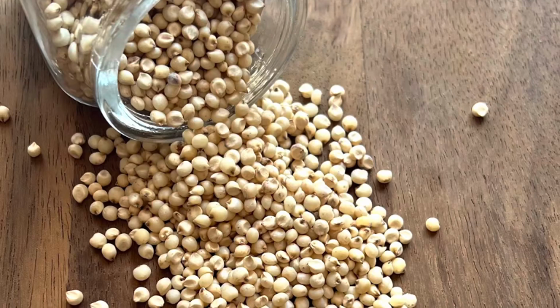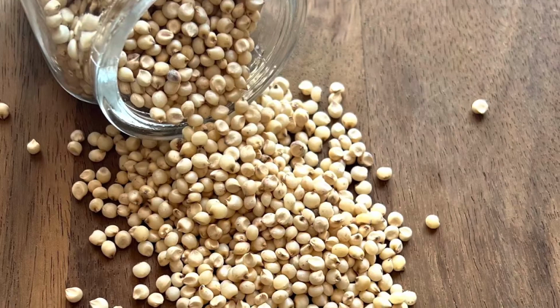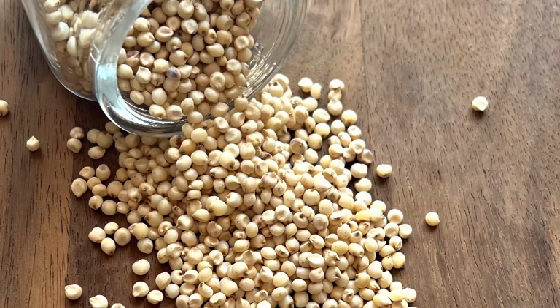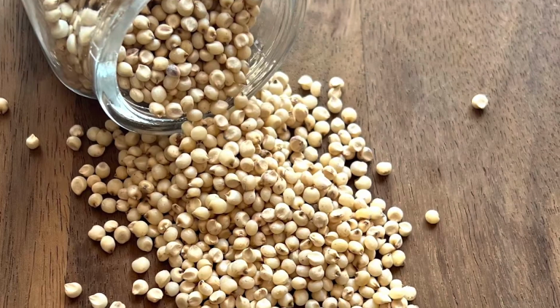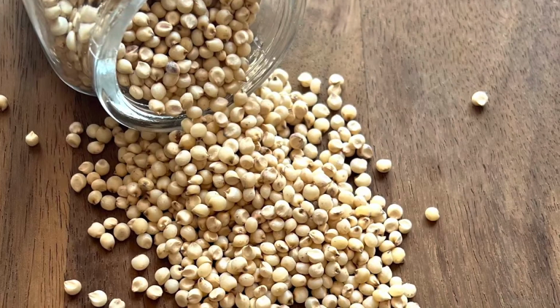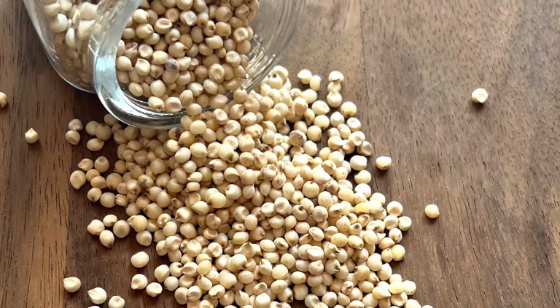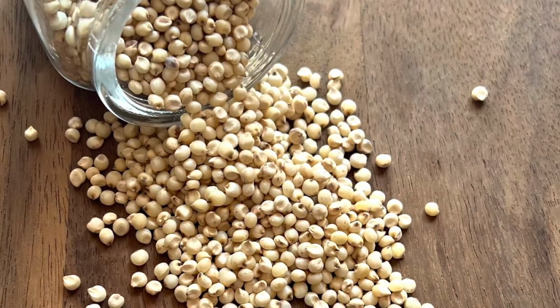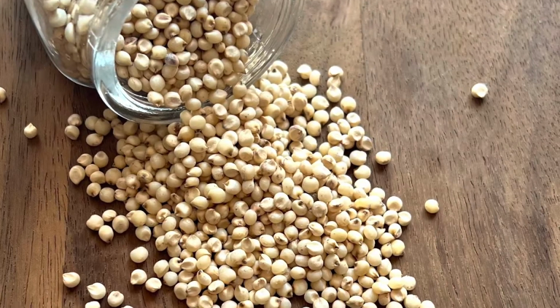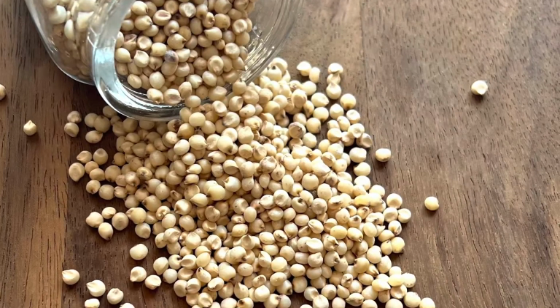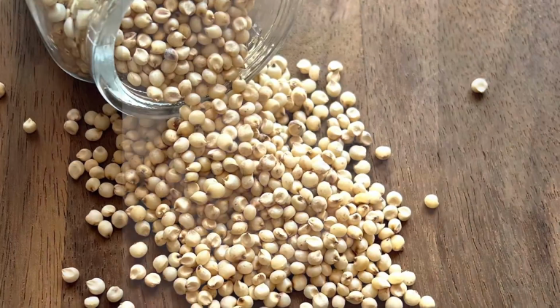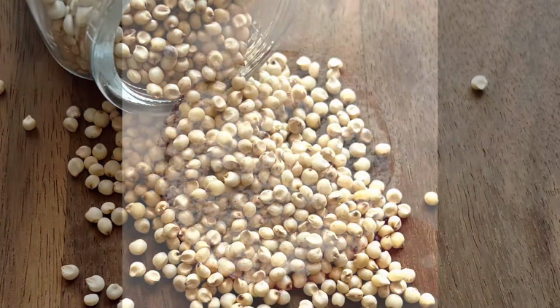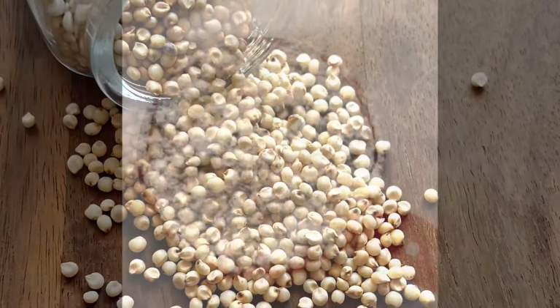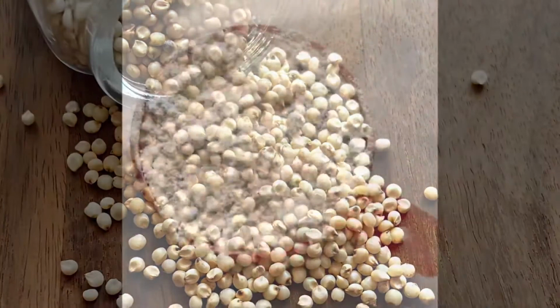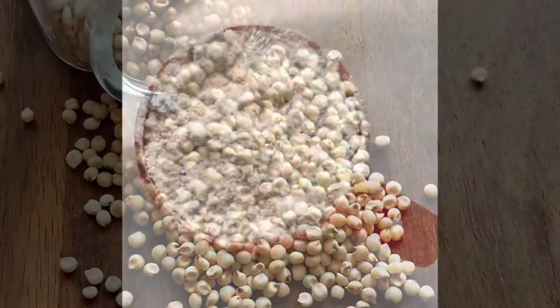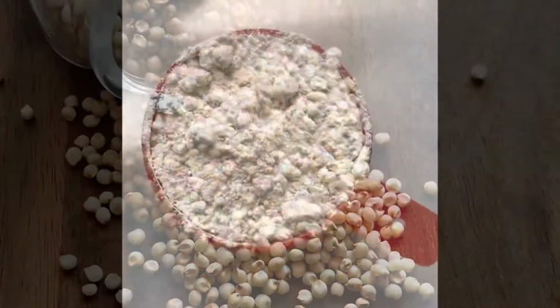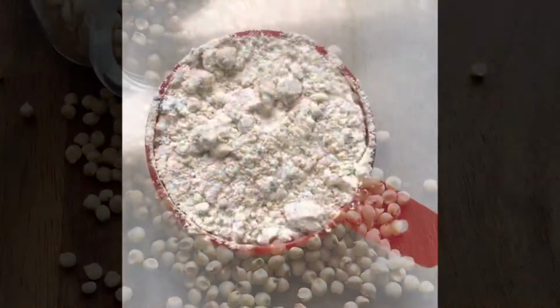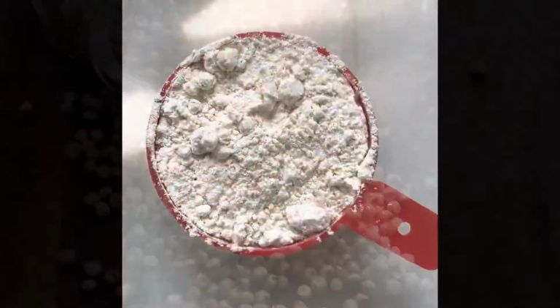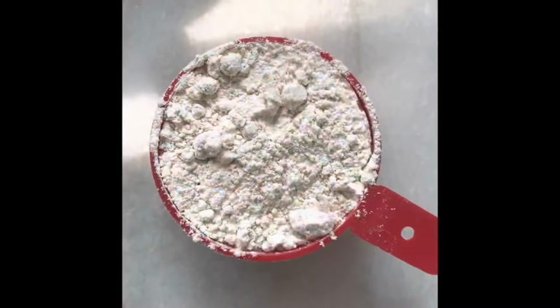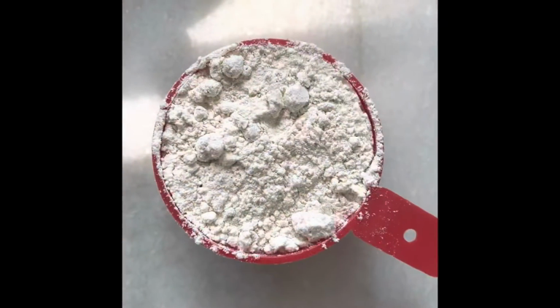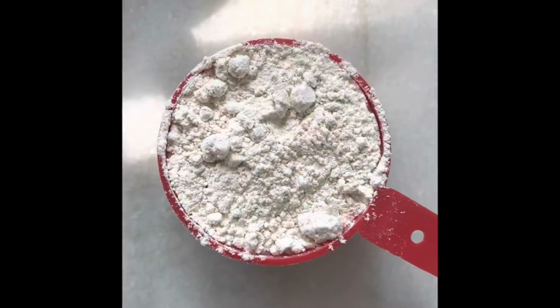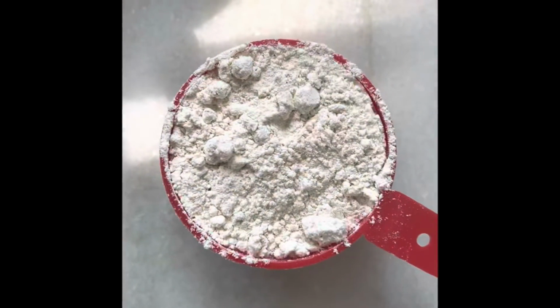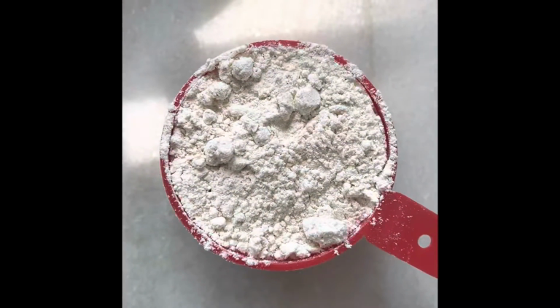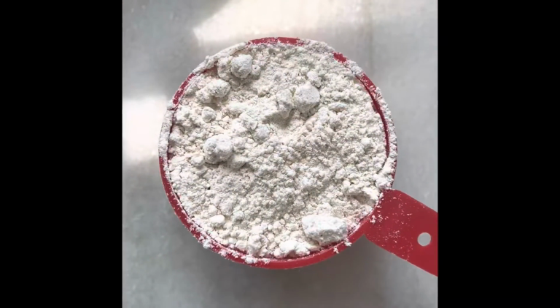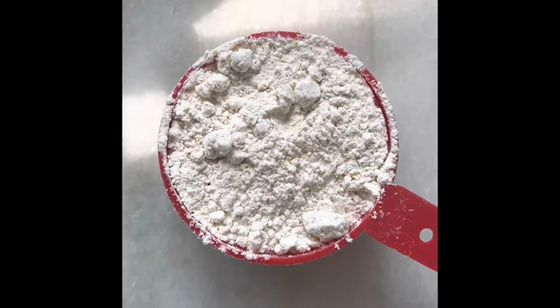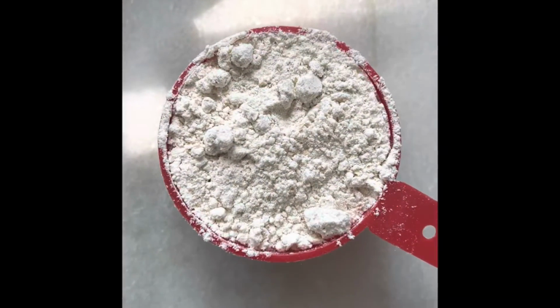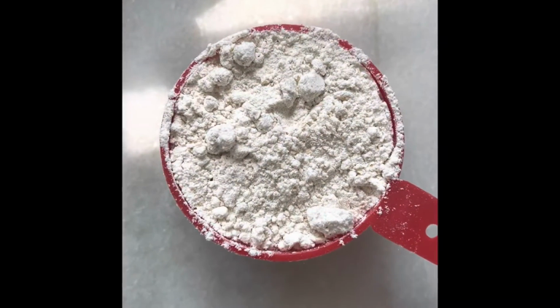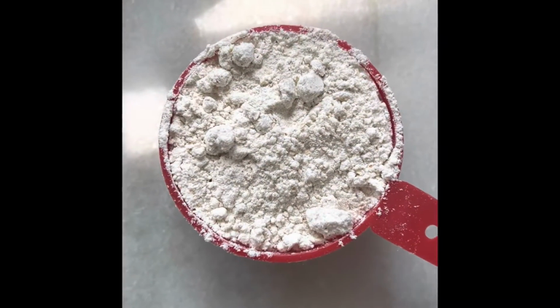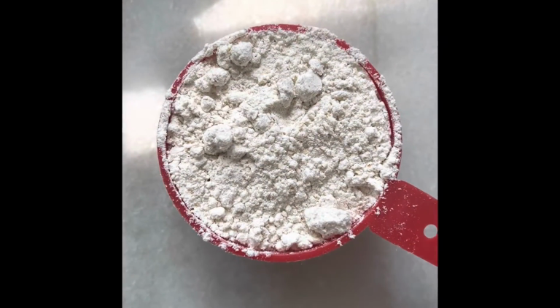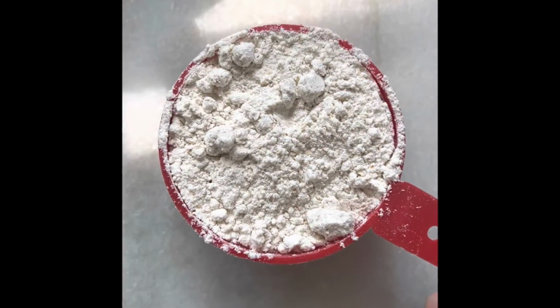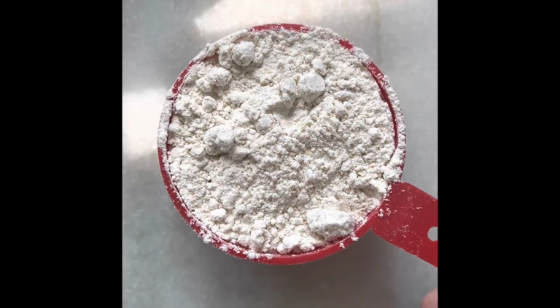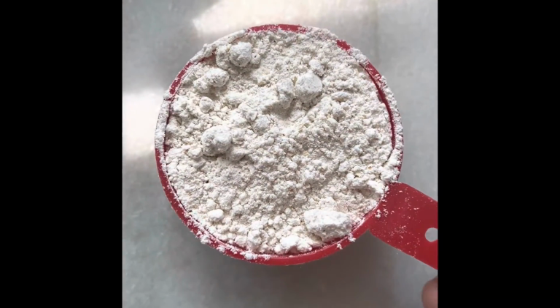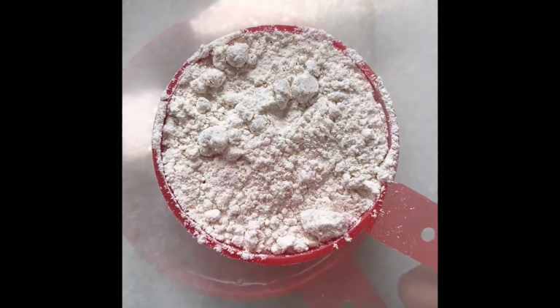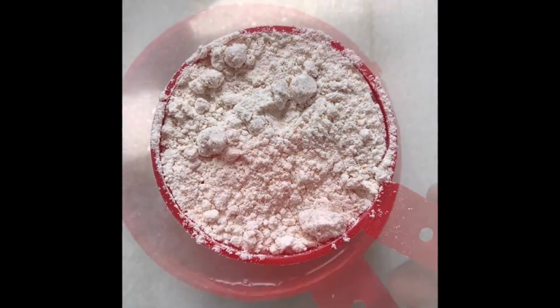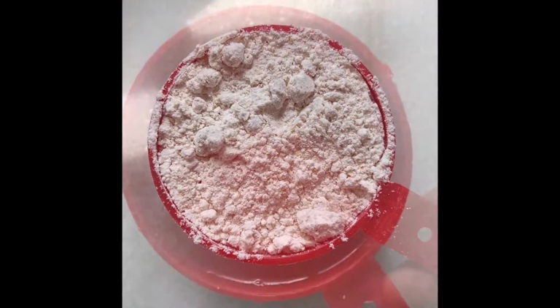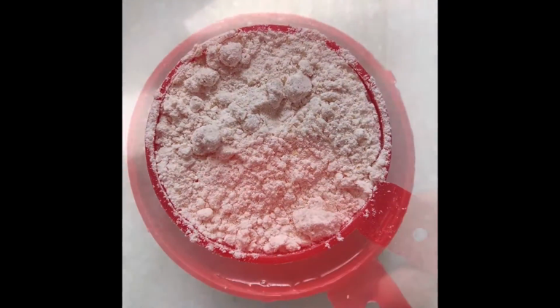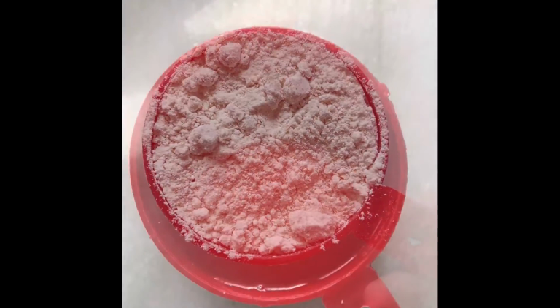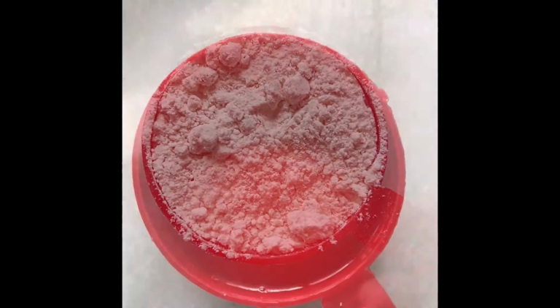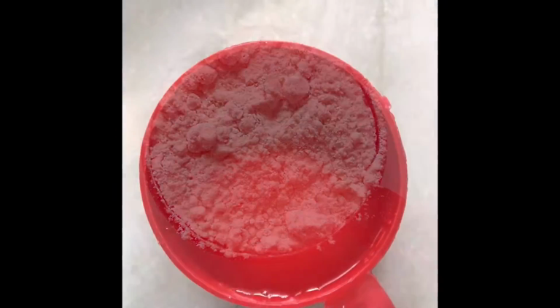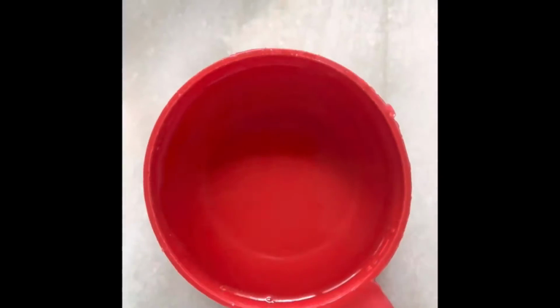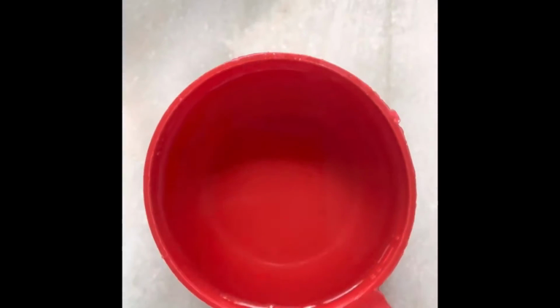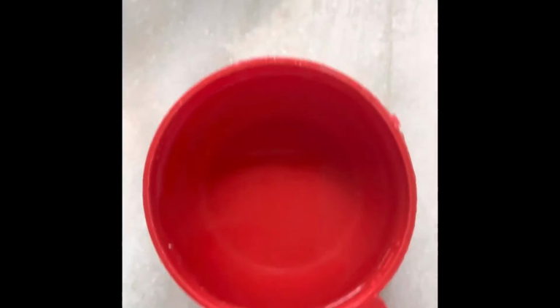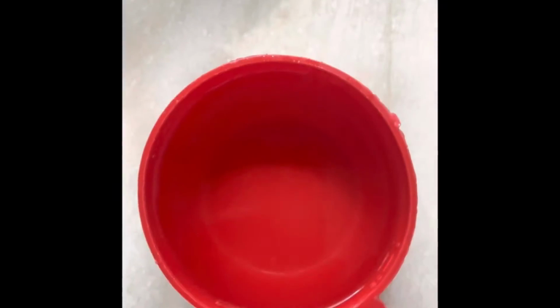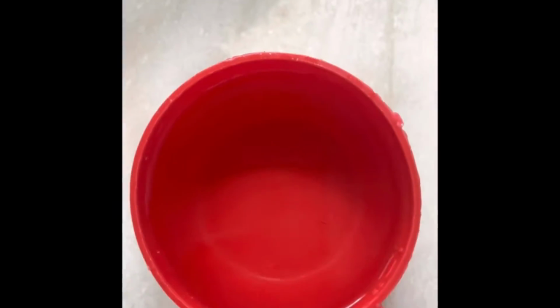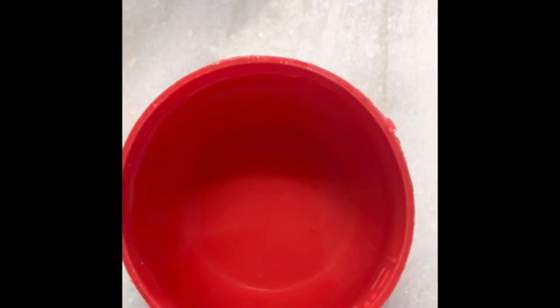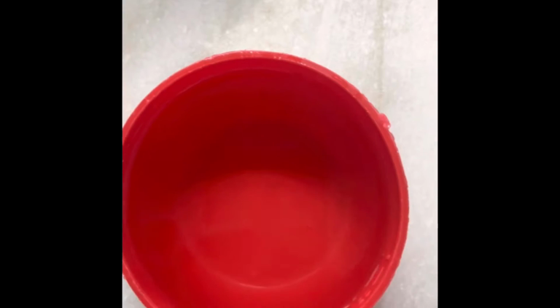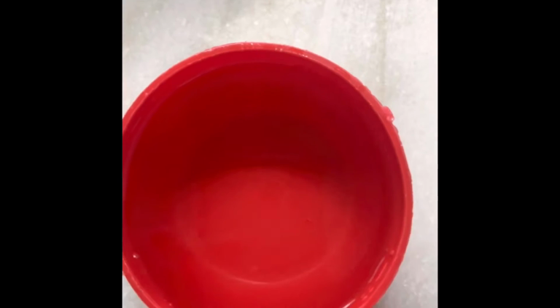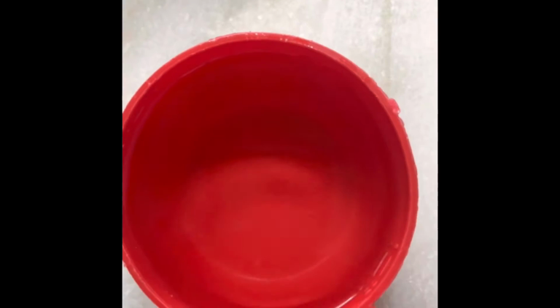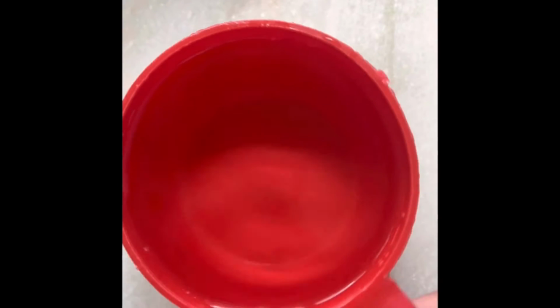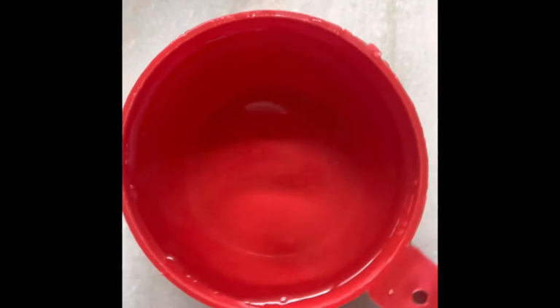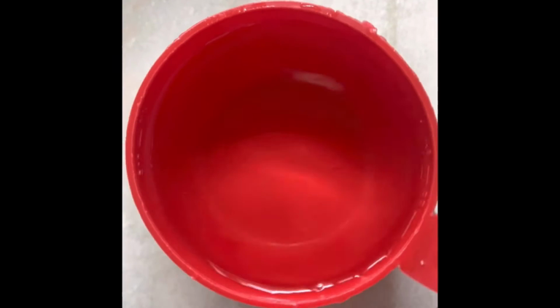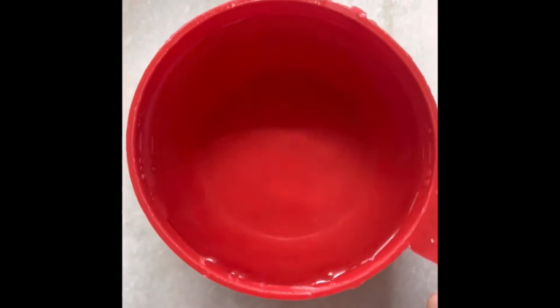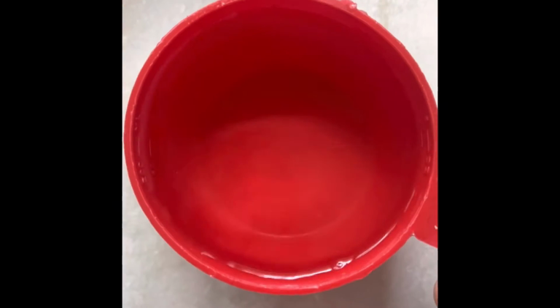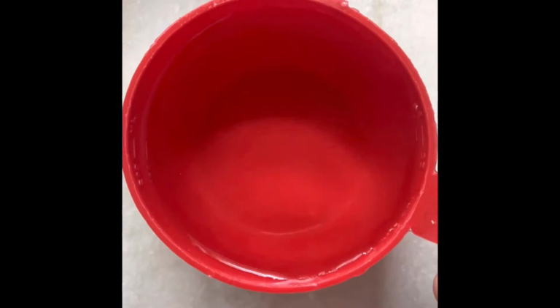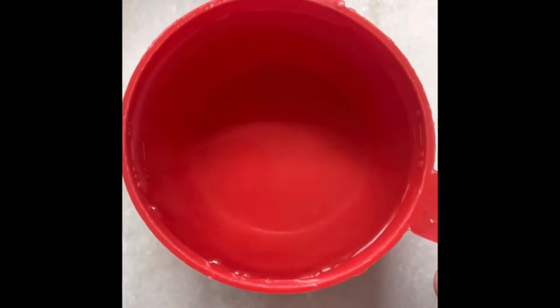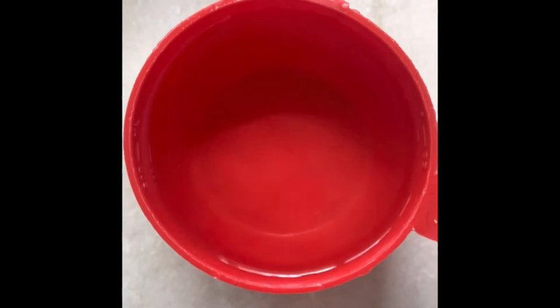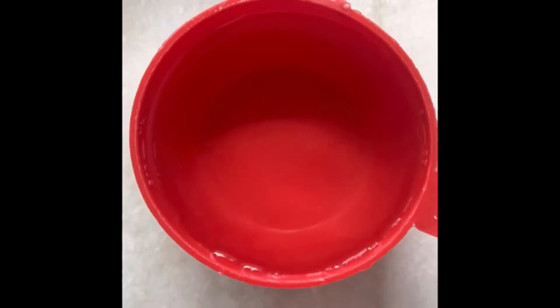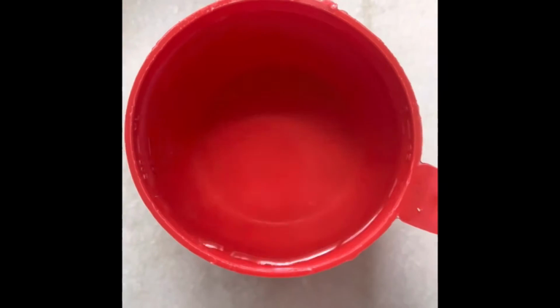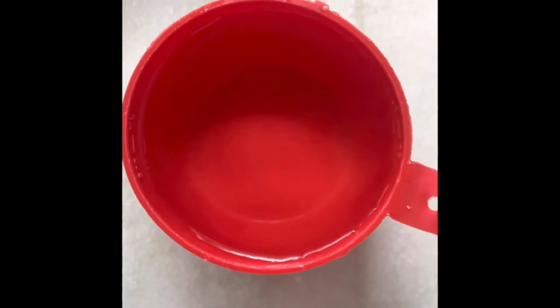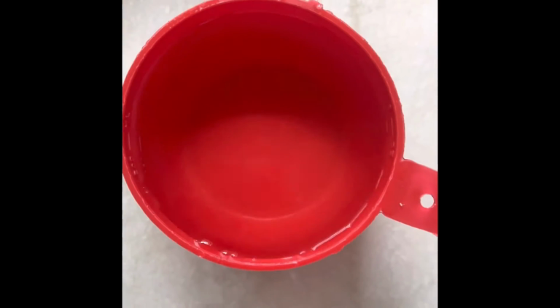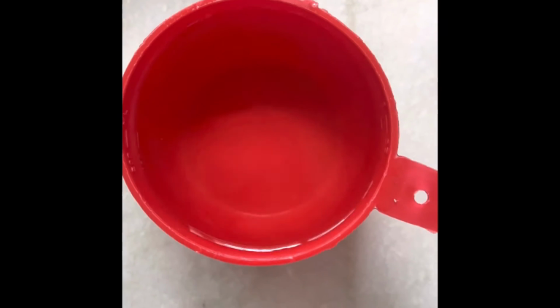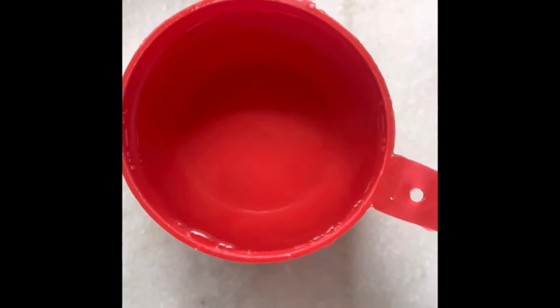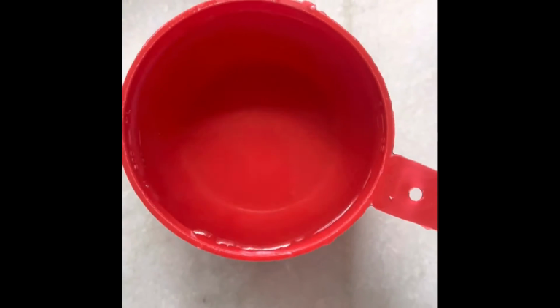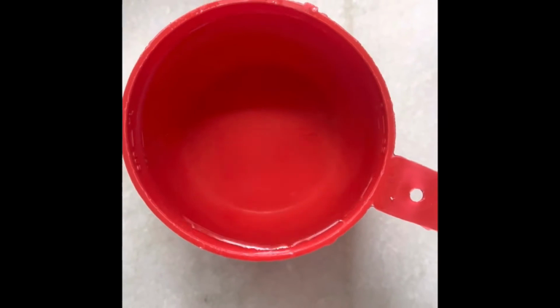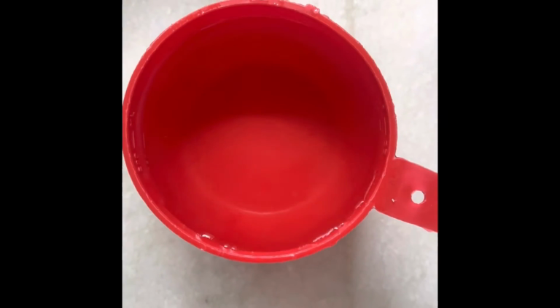Let's make instant jawar dosa today. Take 1/2 cup jawar flour and 1 cup water. The water ratio is always double that of flour.